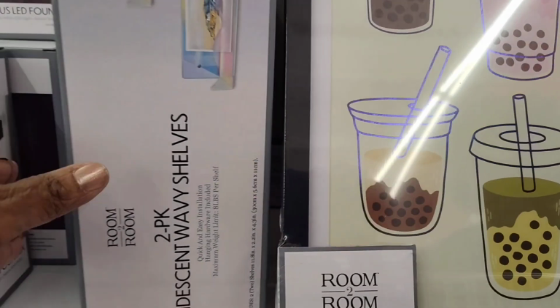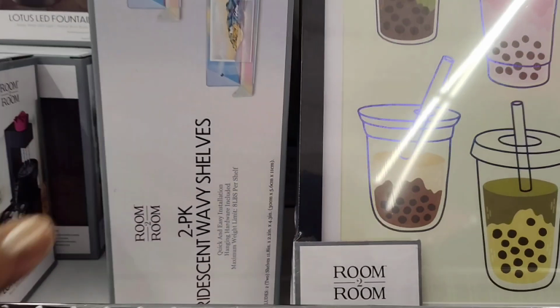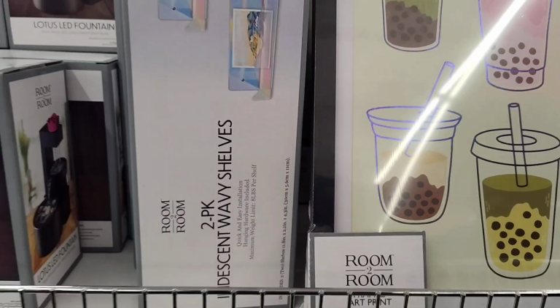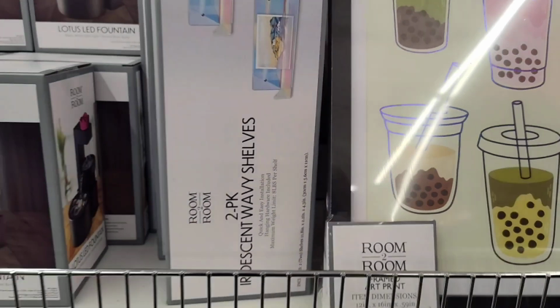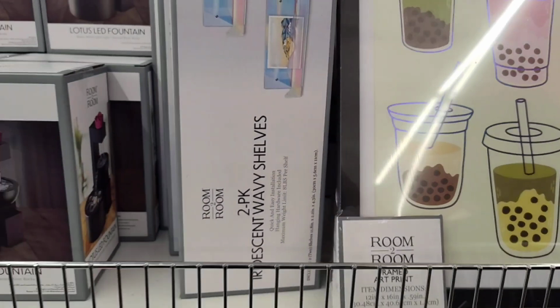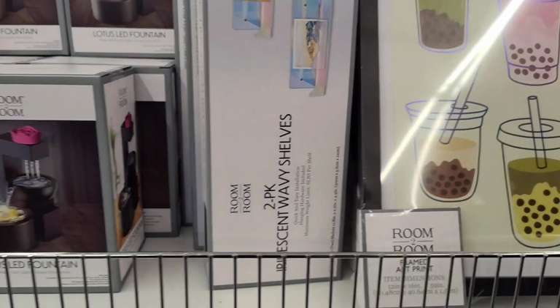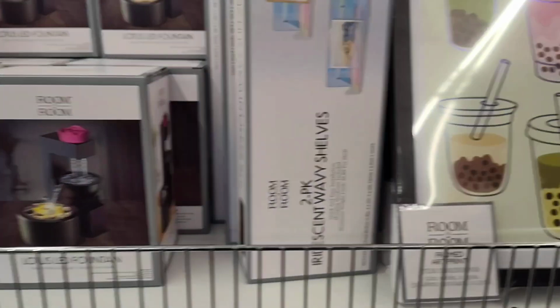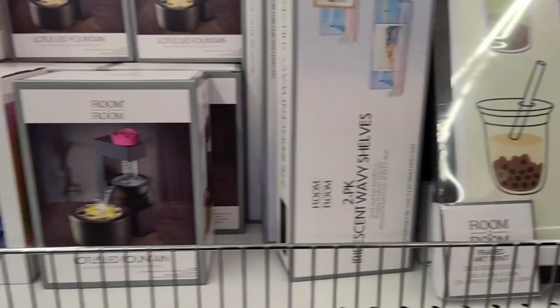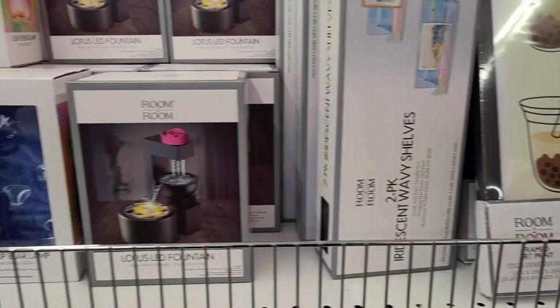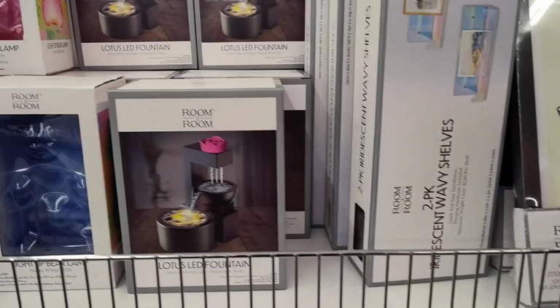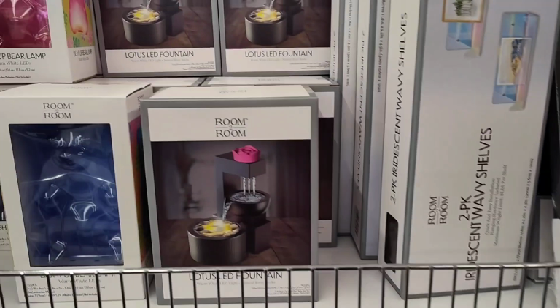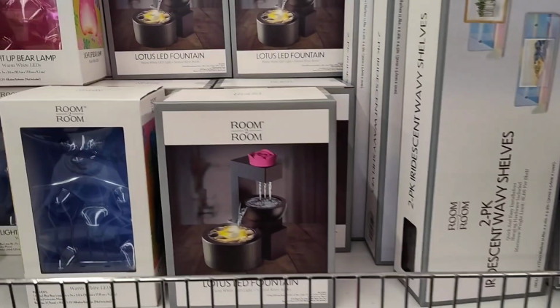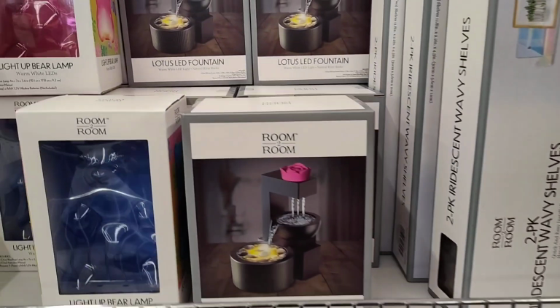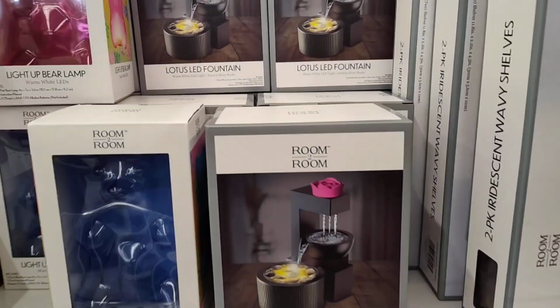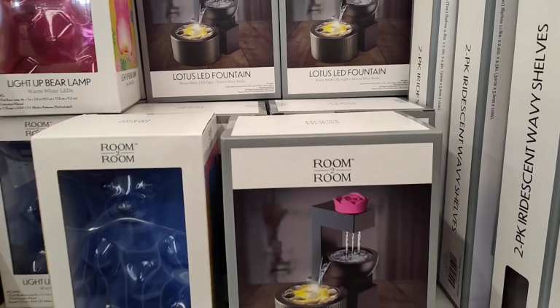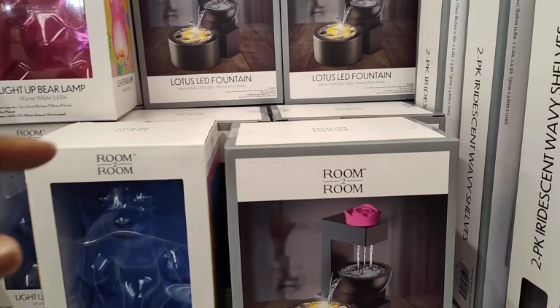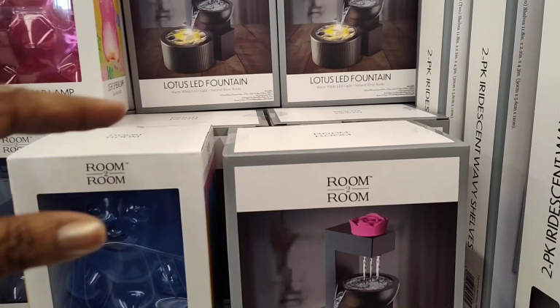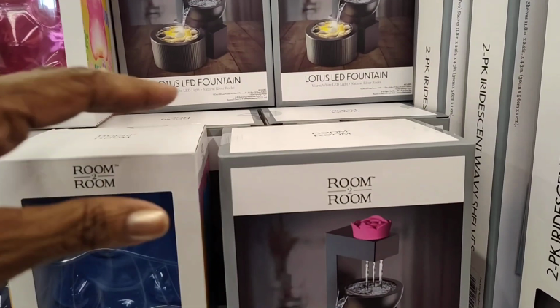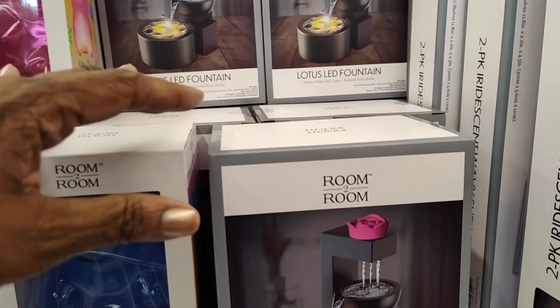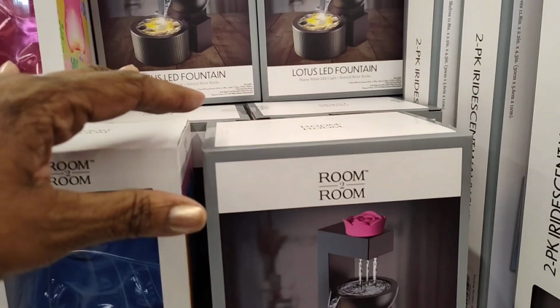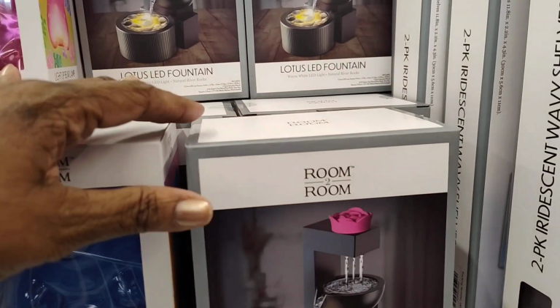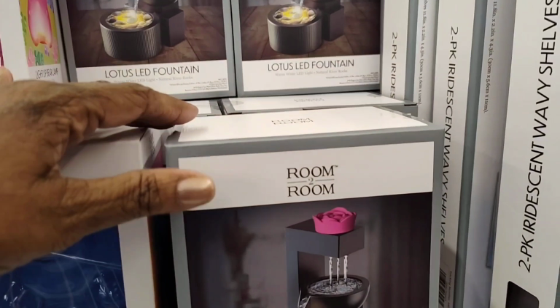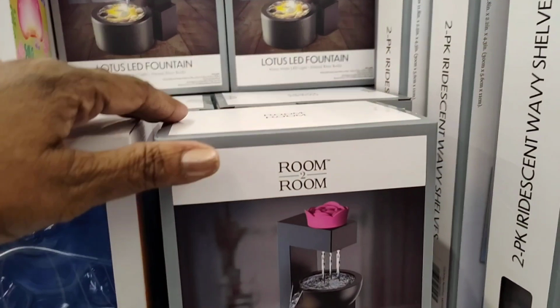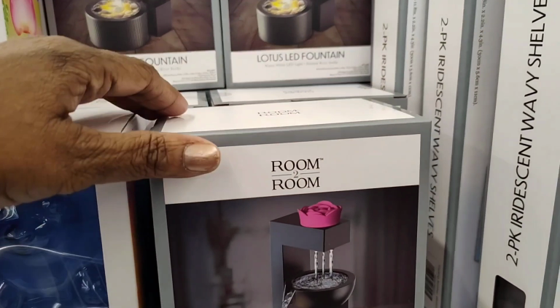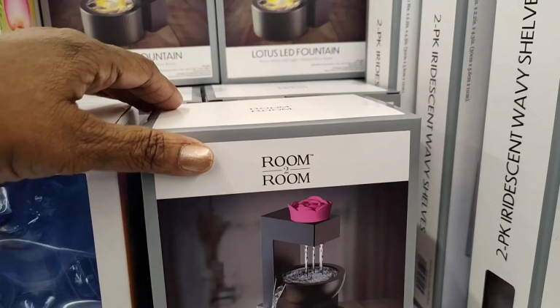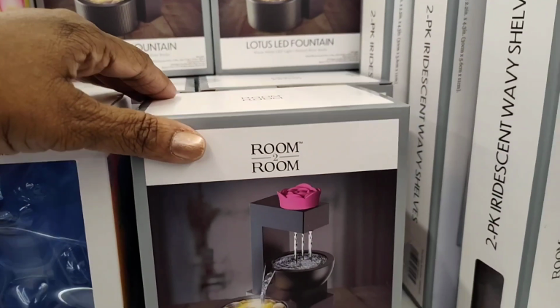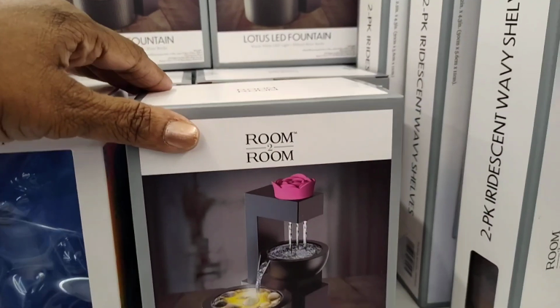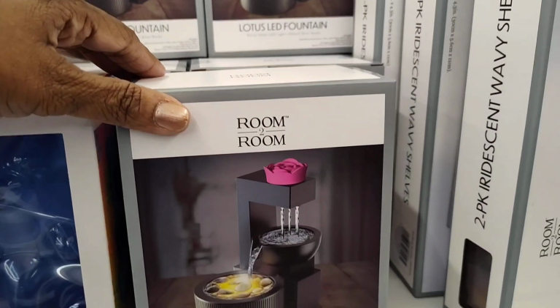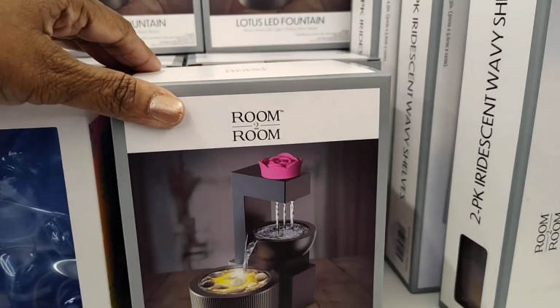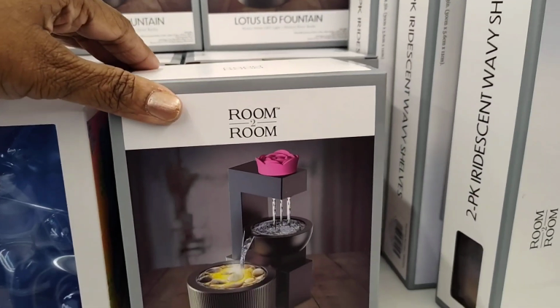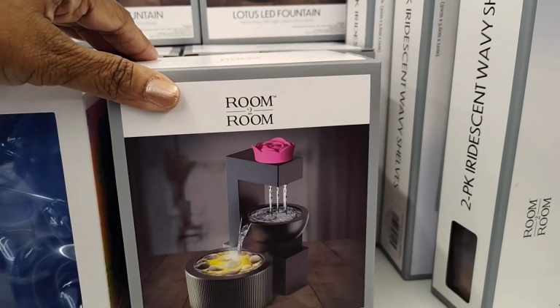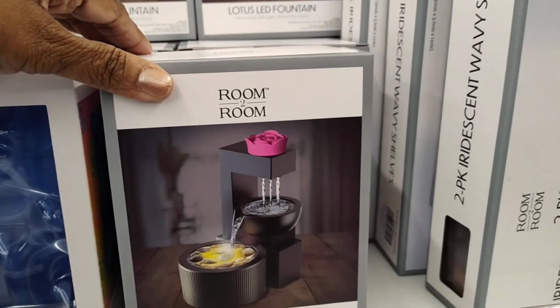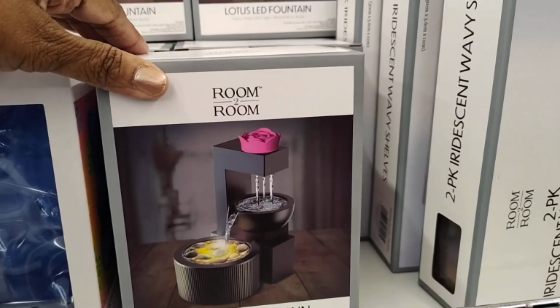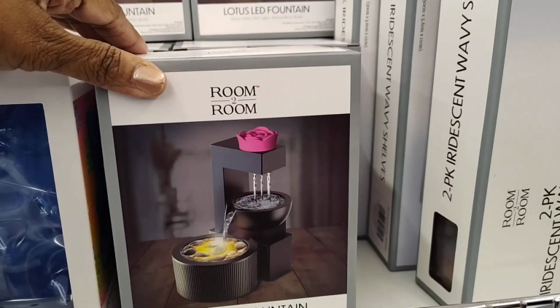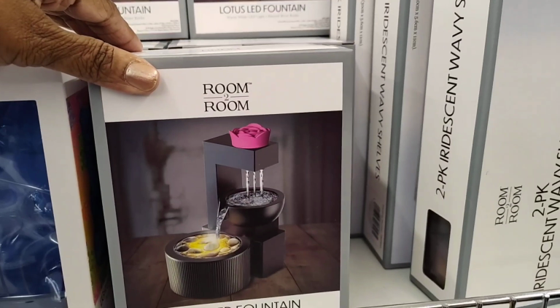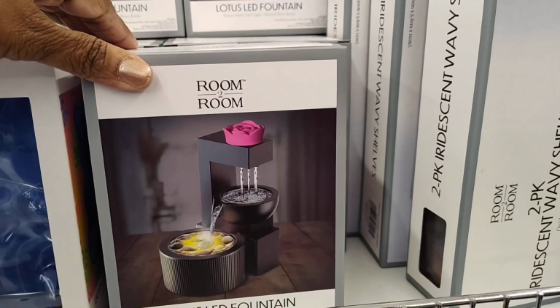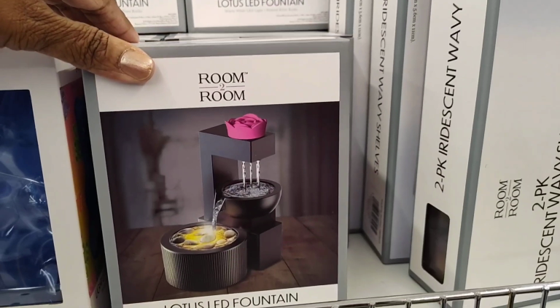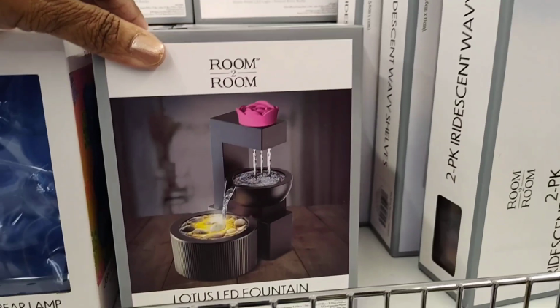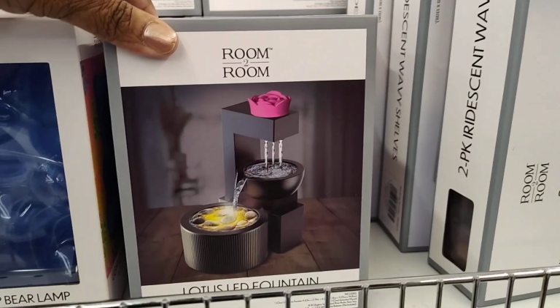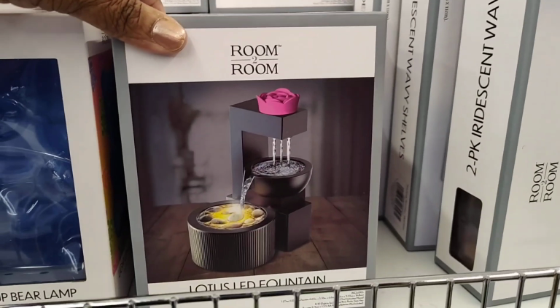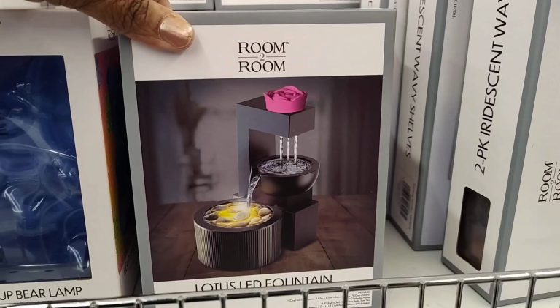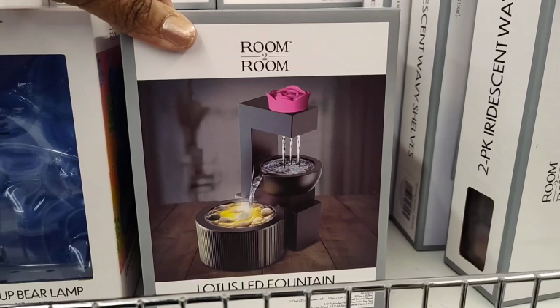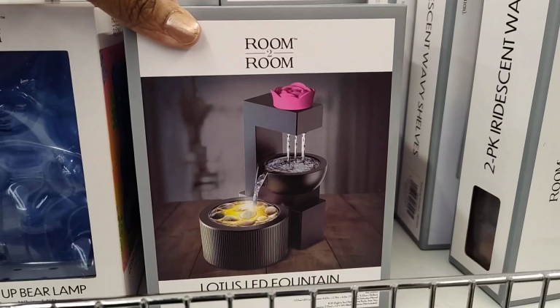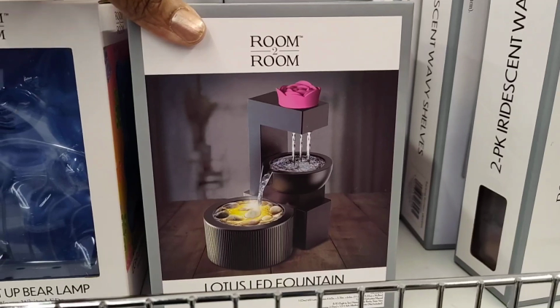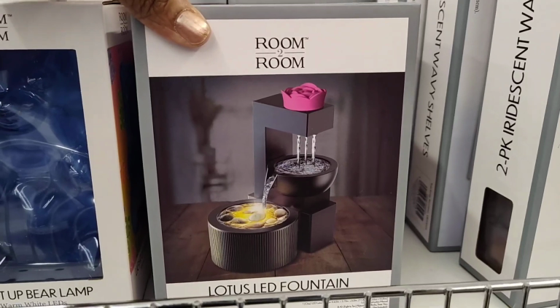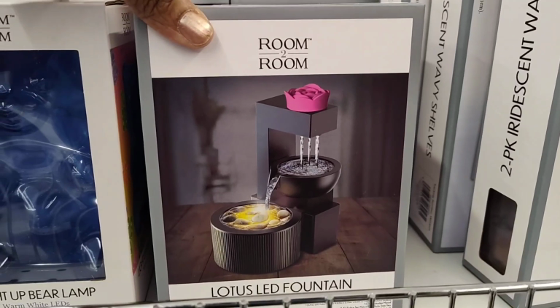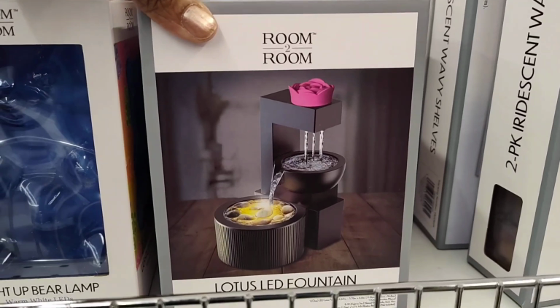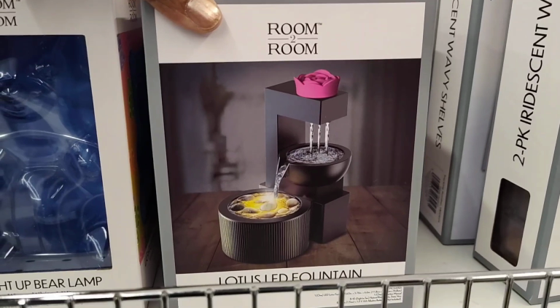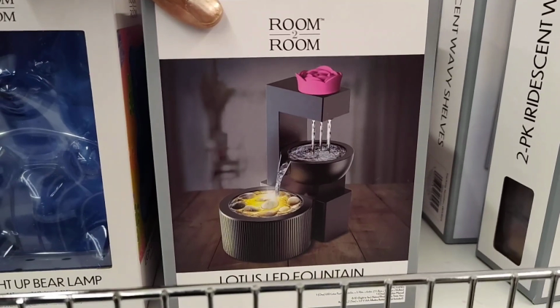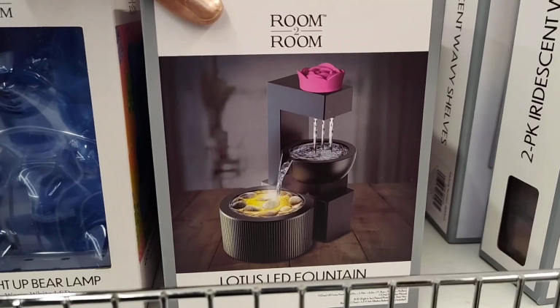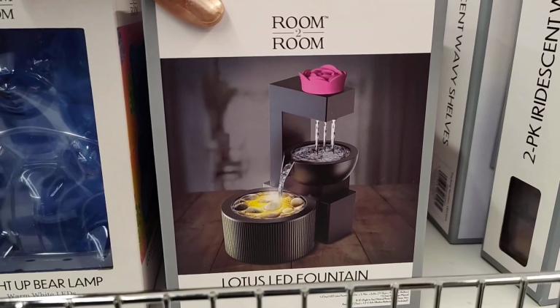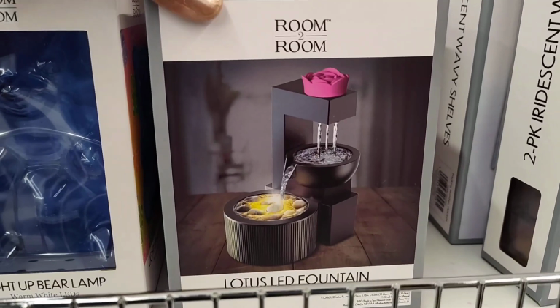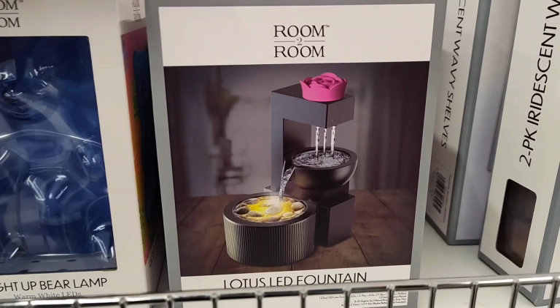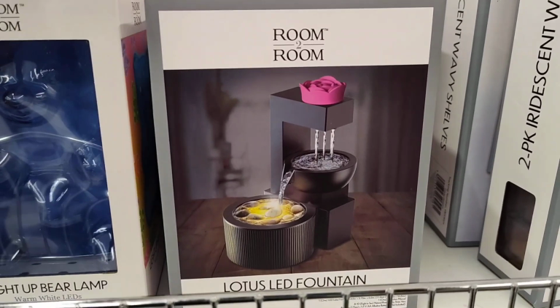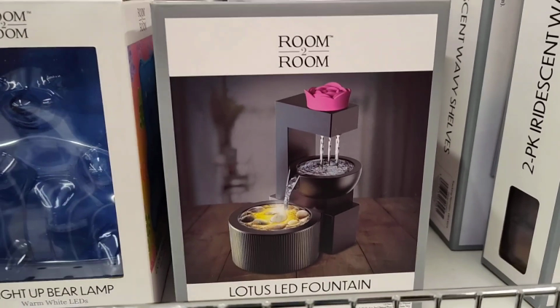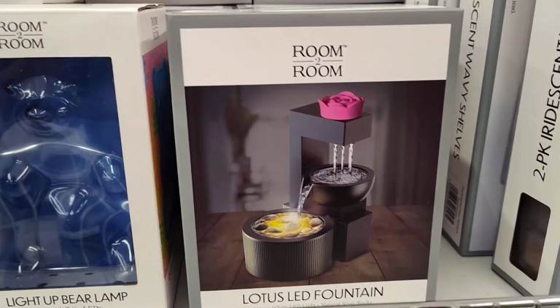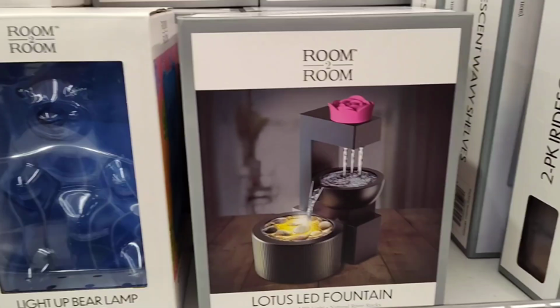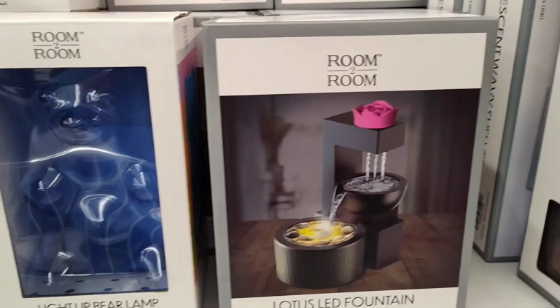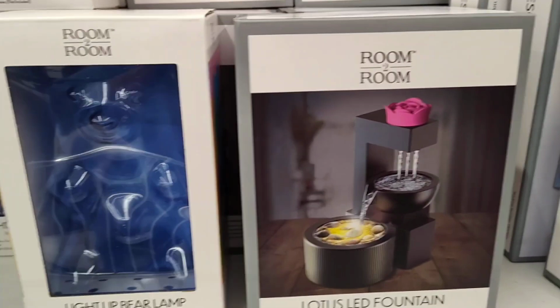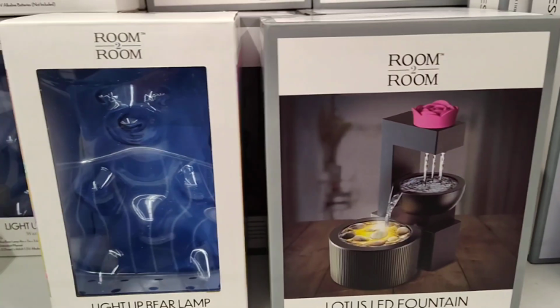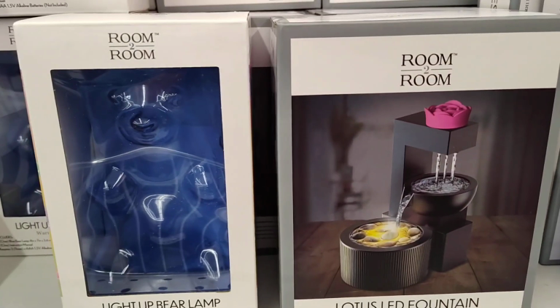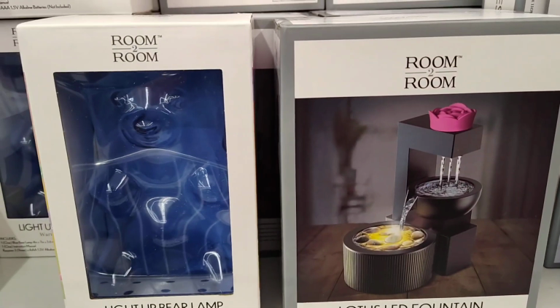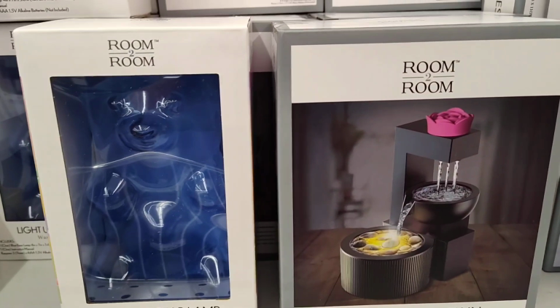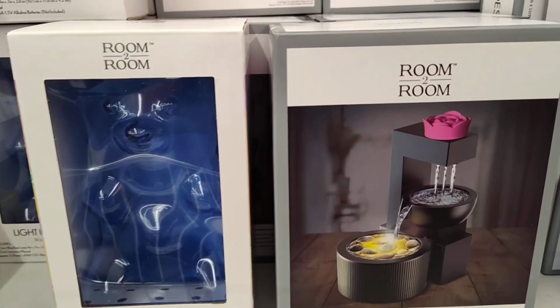But look — isn't this beautiful? They have these beautiful lotus LED mountains. Beautiful.